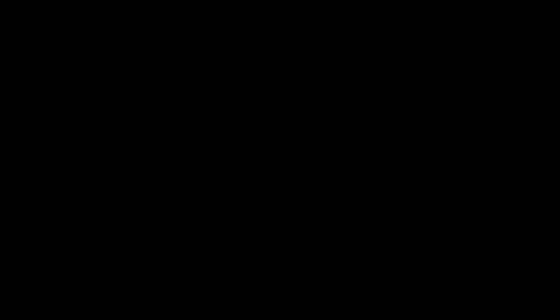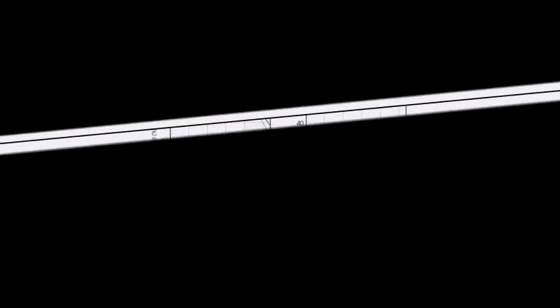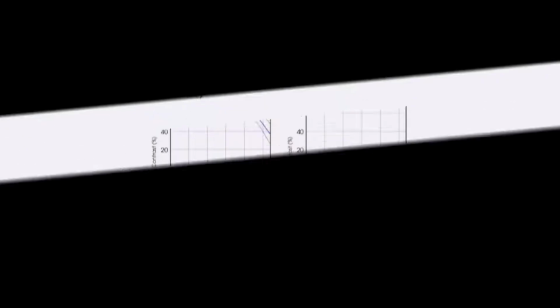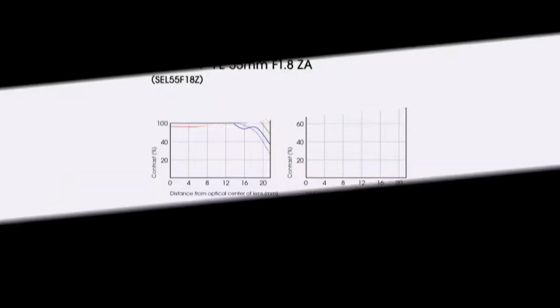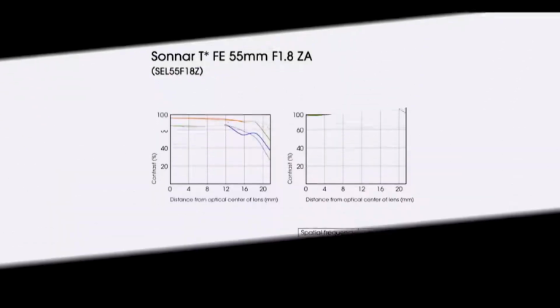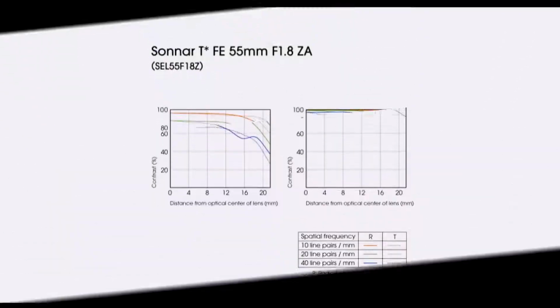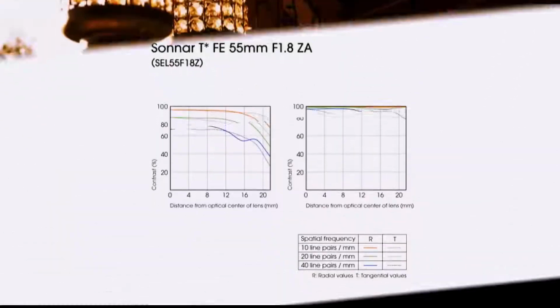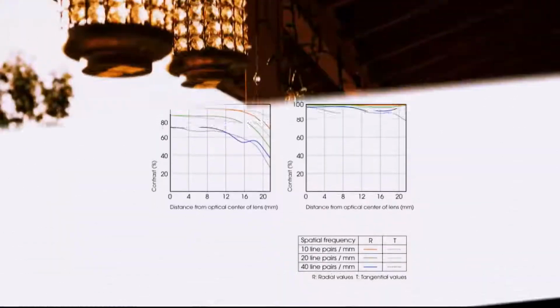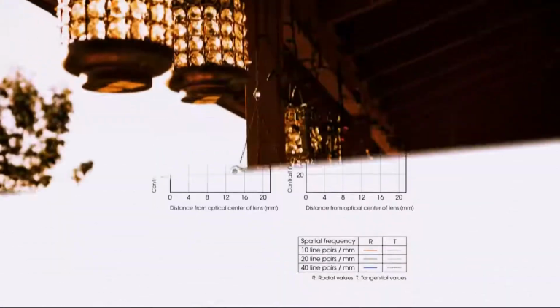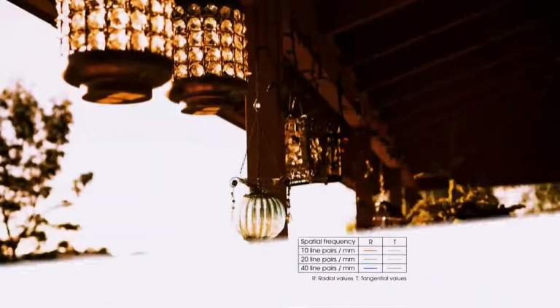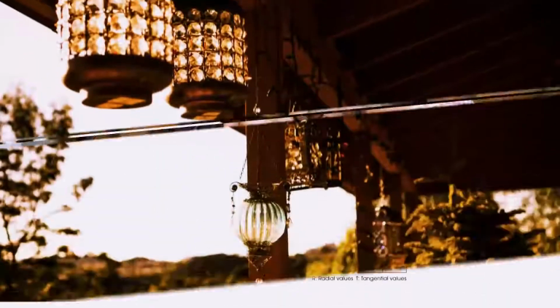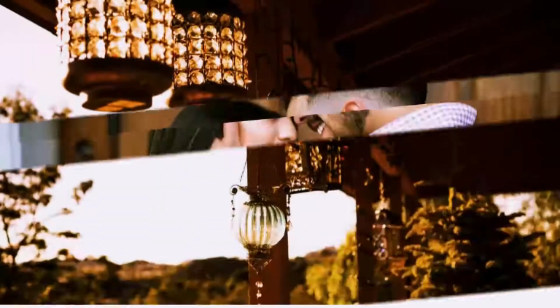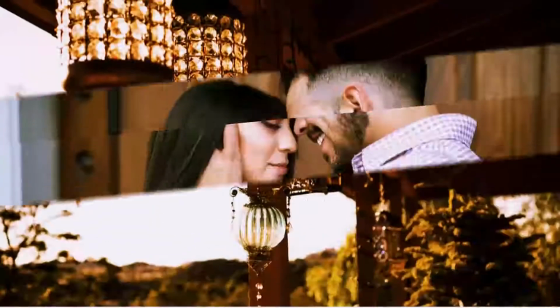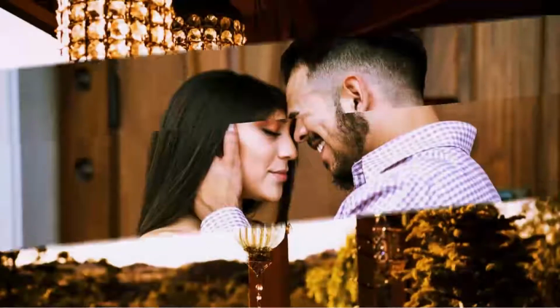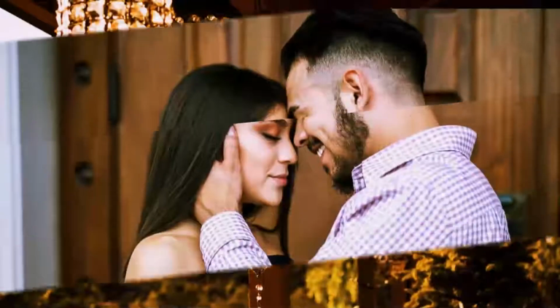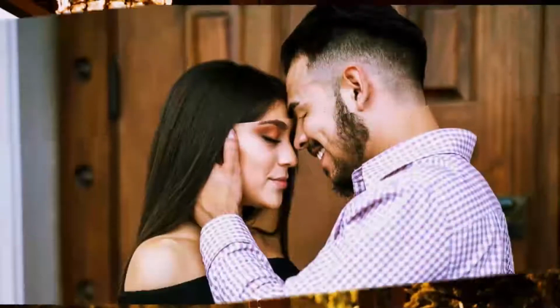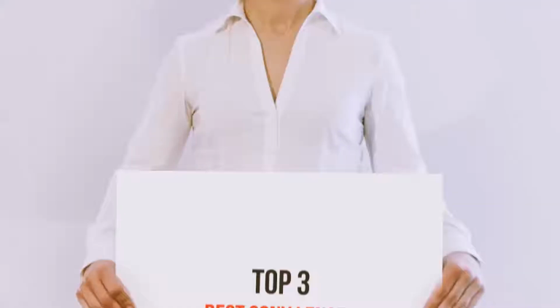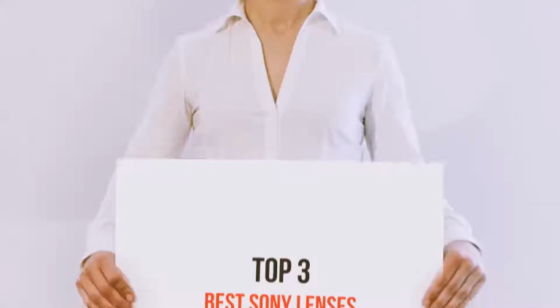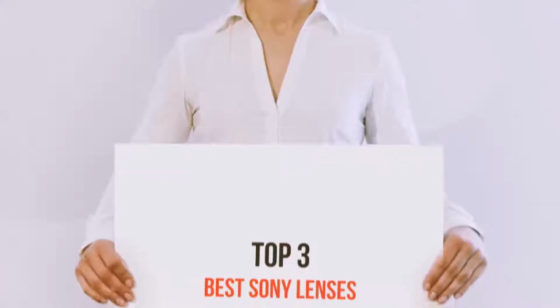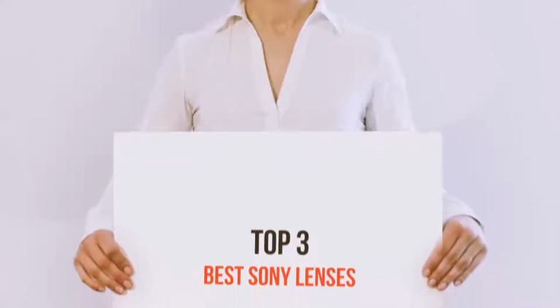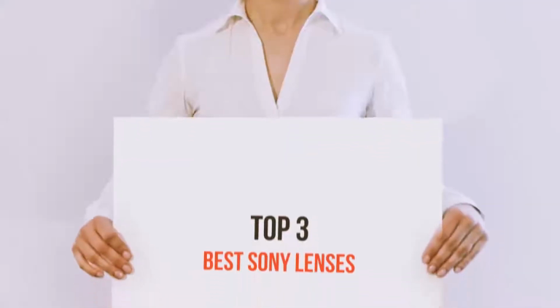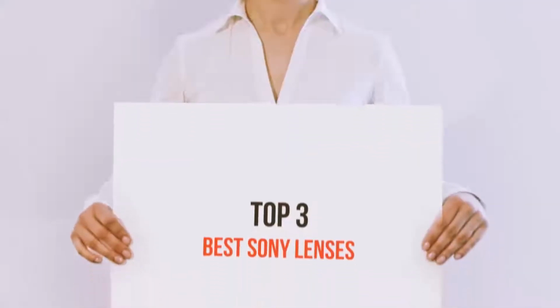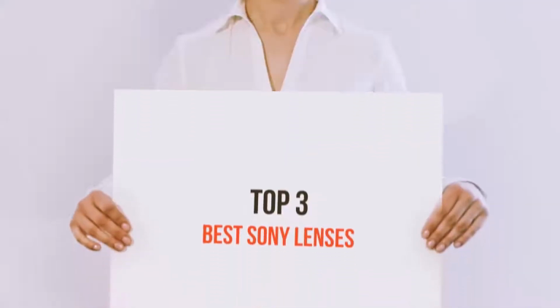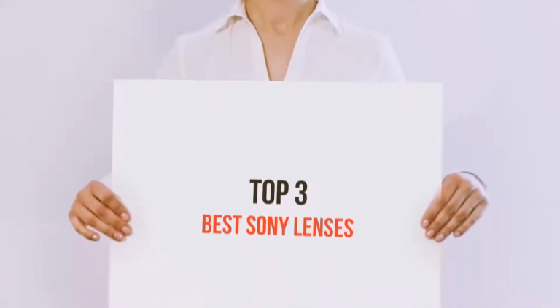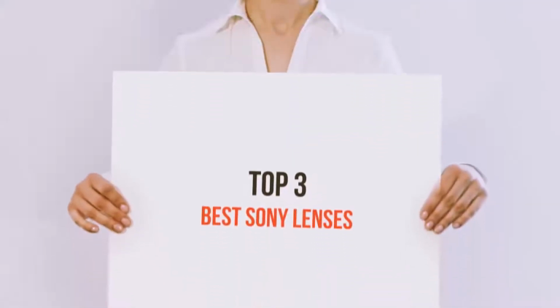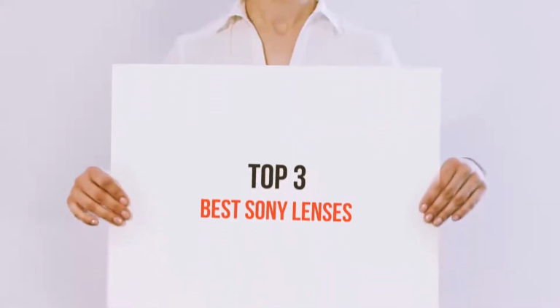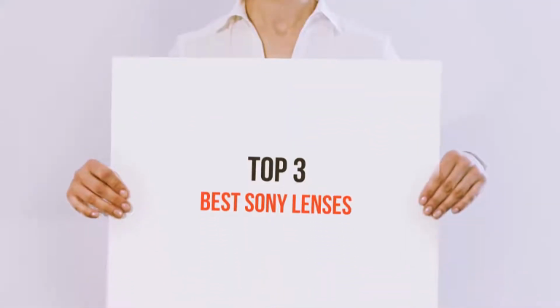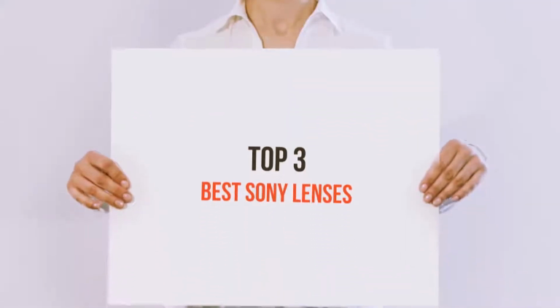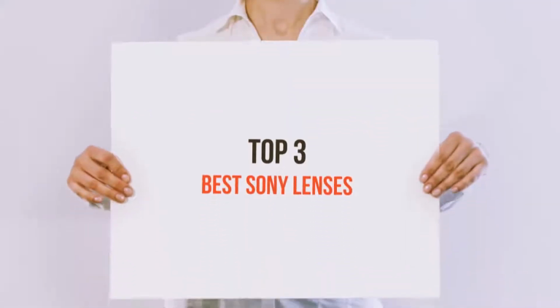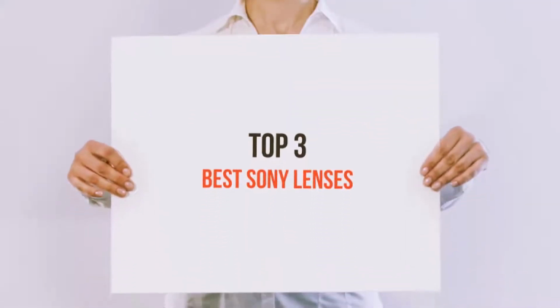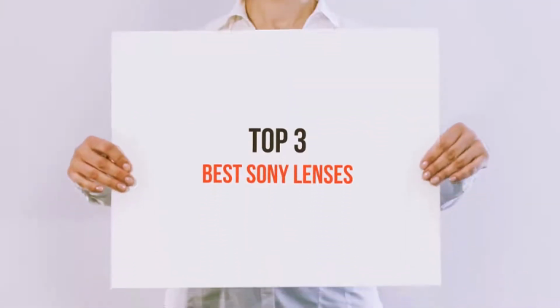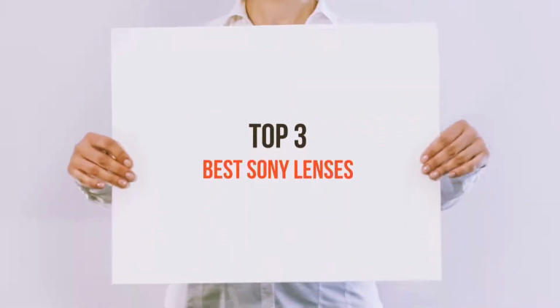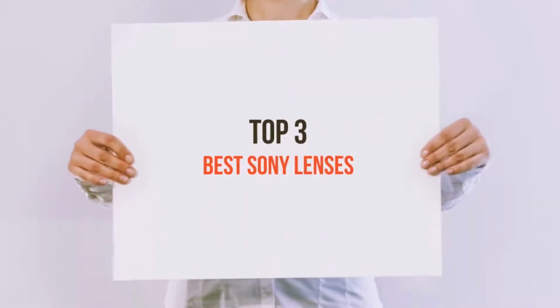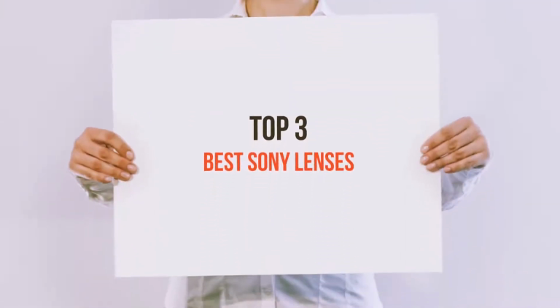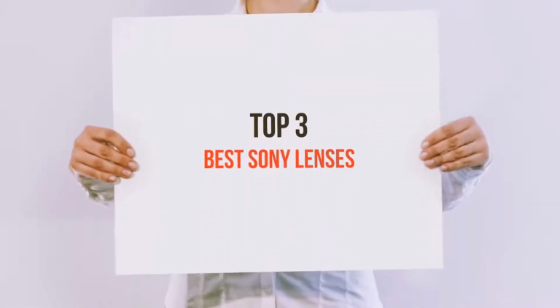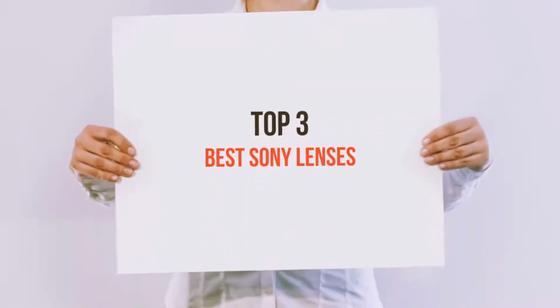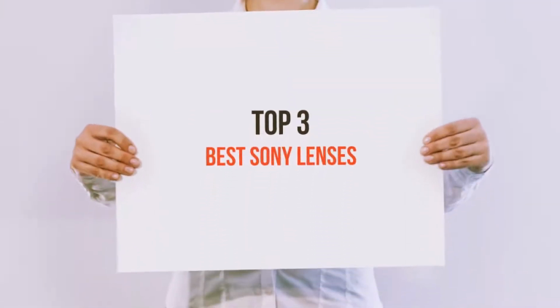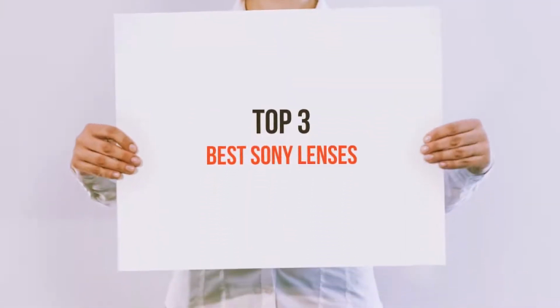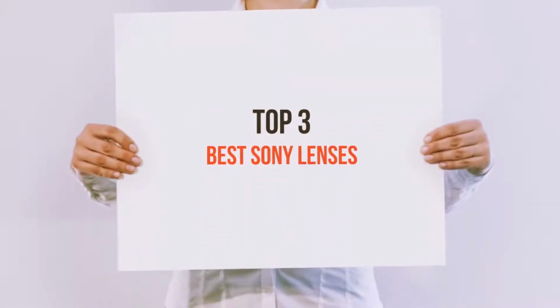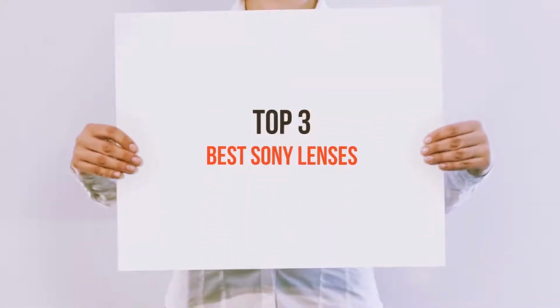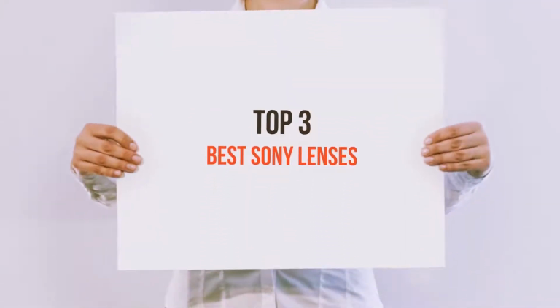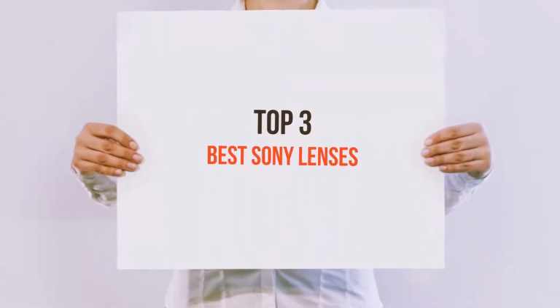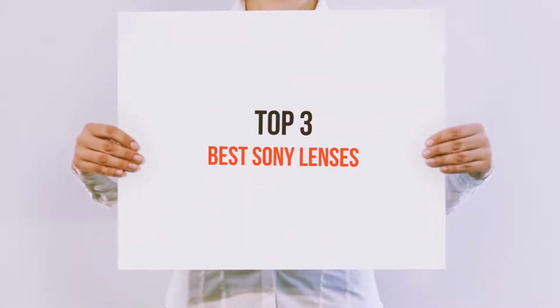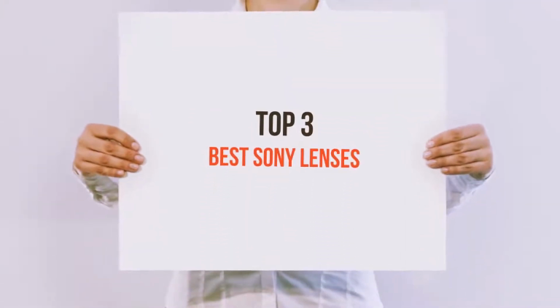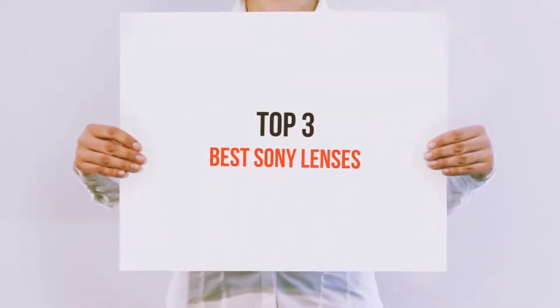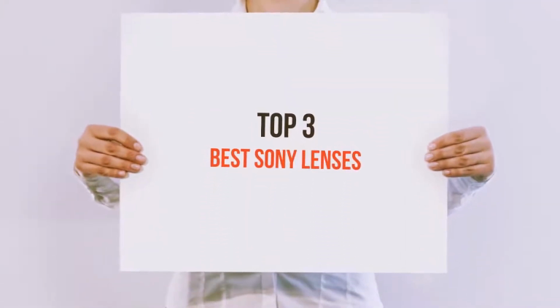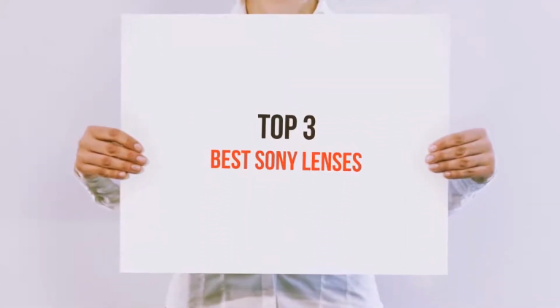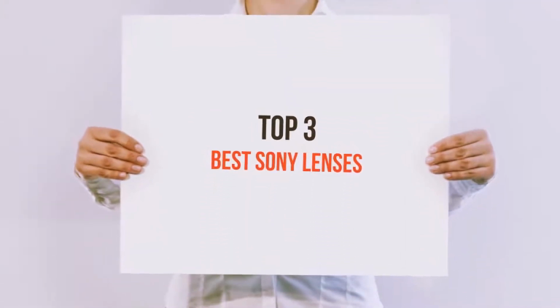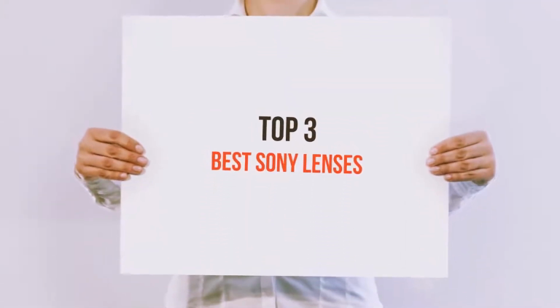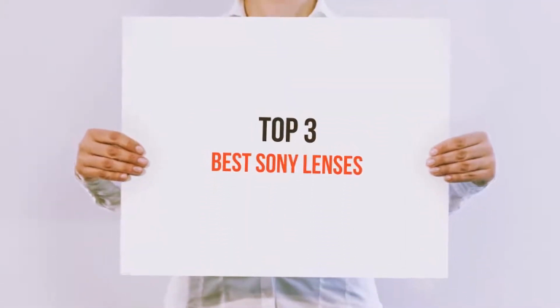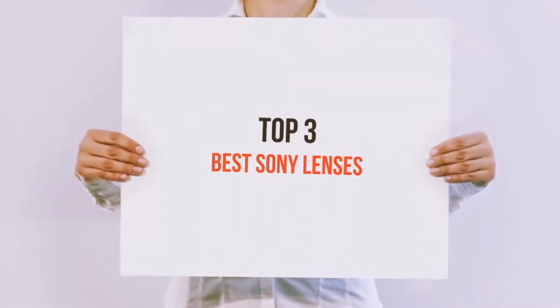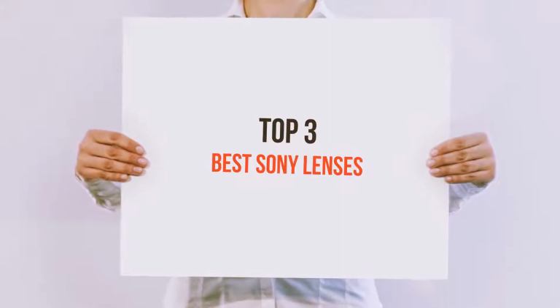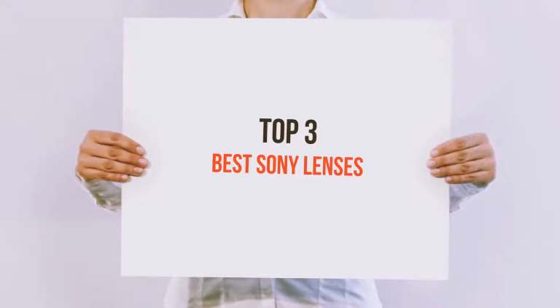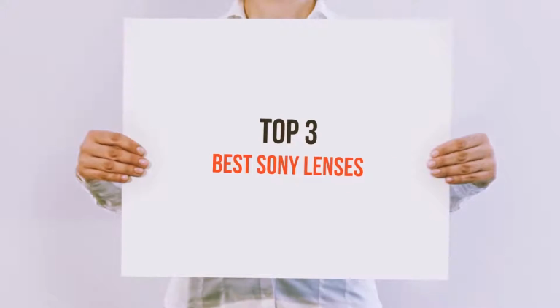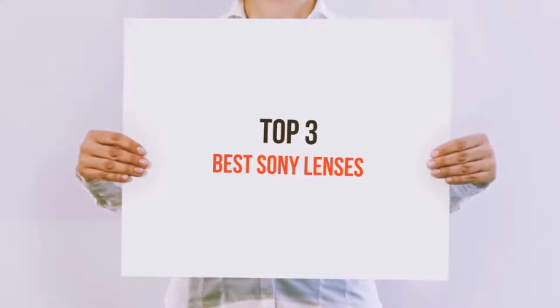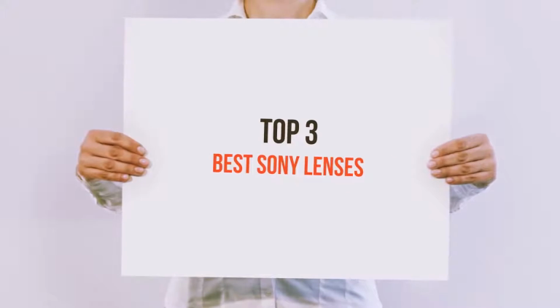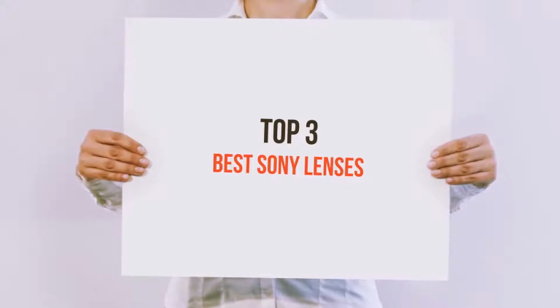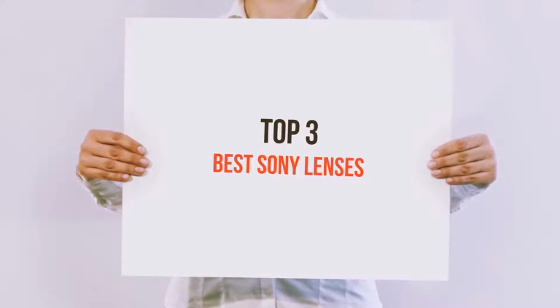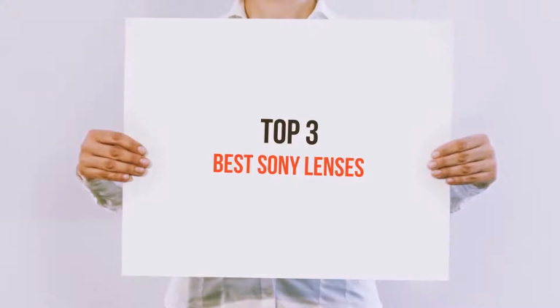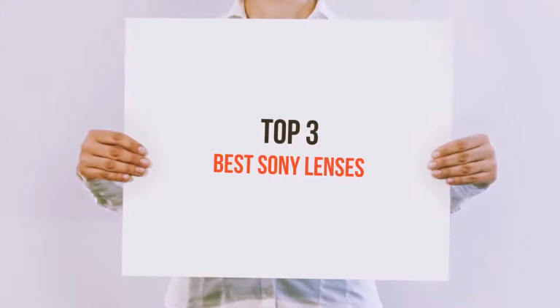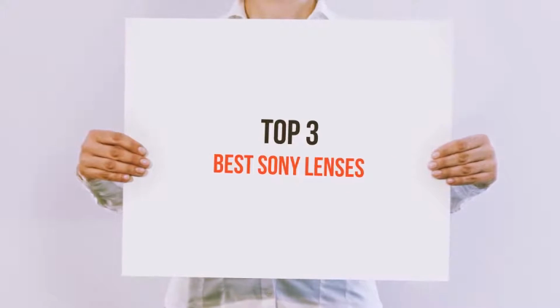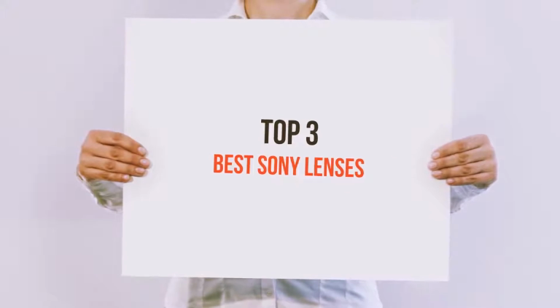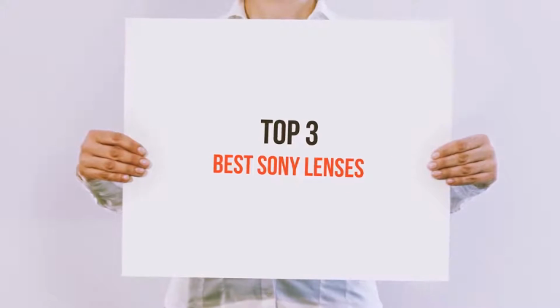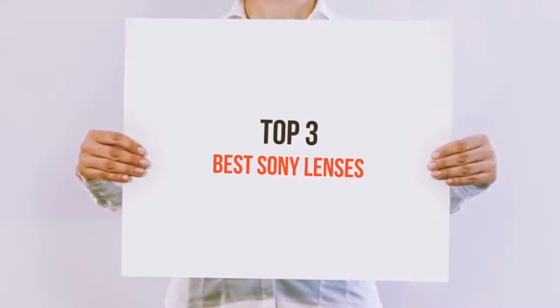Hi everyone, welcome back to my channel. Today I'm going to talk about the Top 3 Best Sony Lenses.